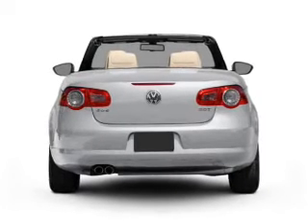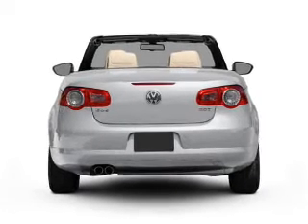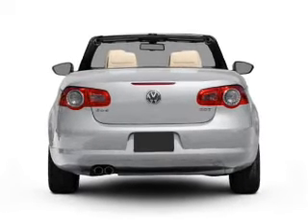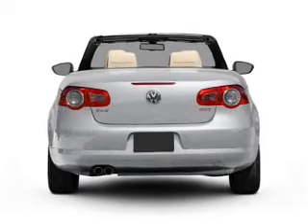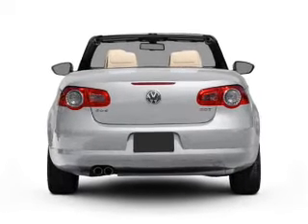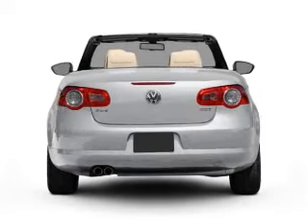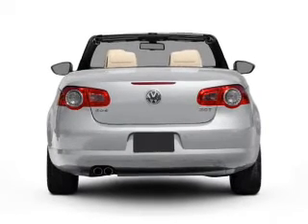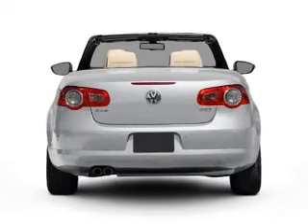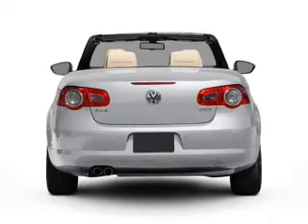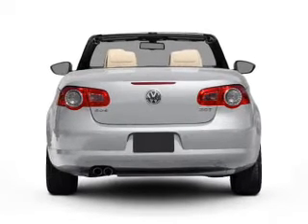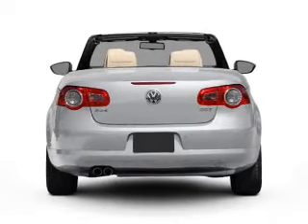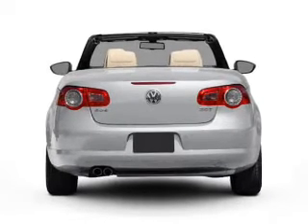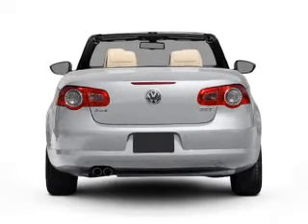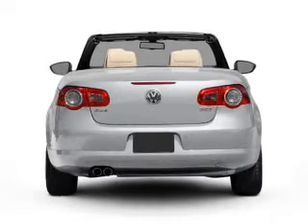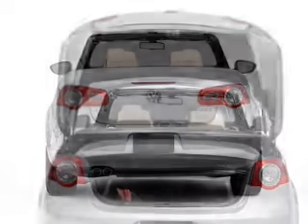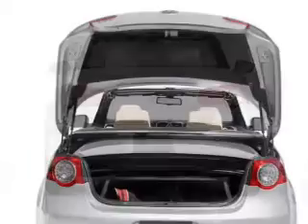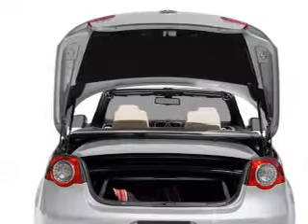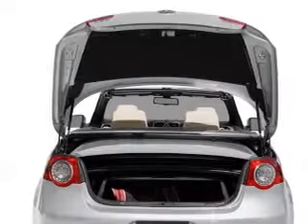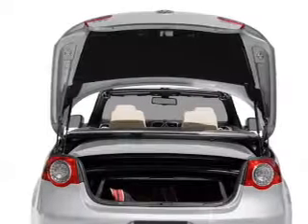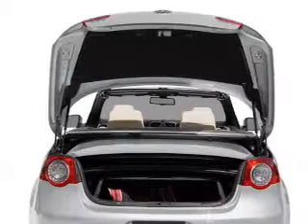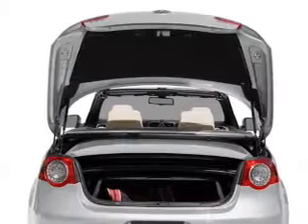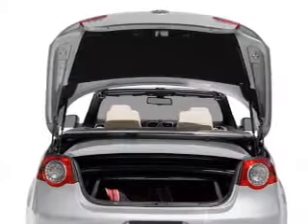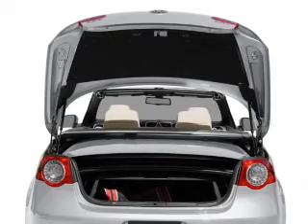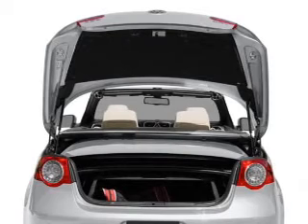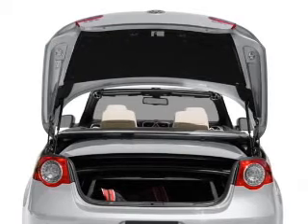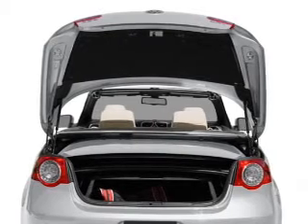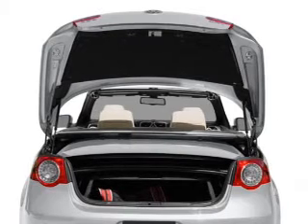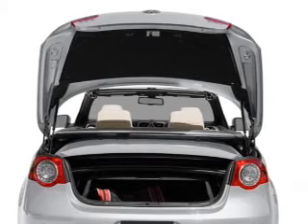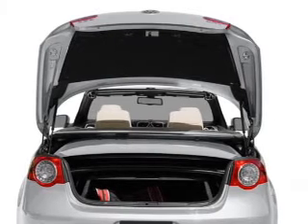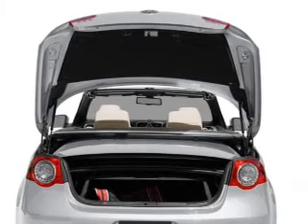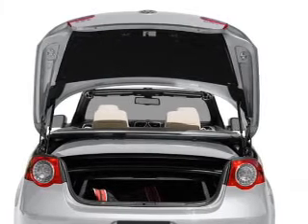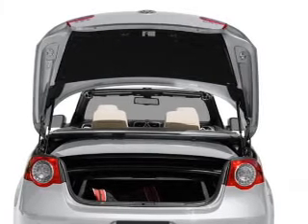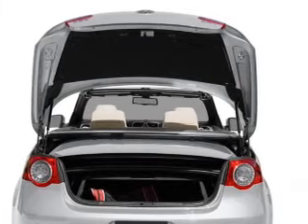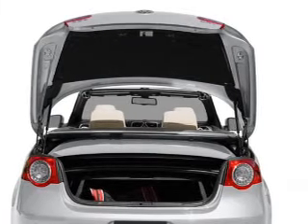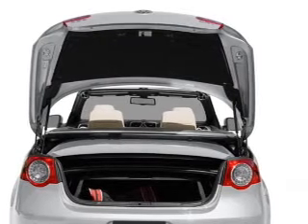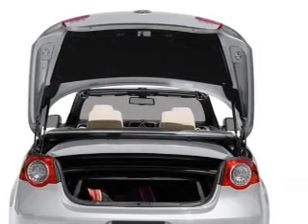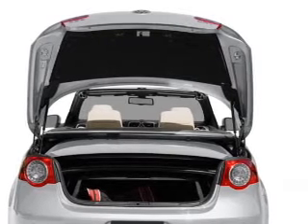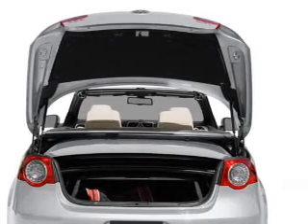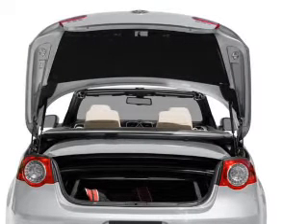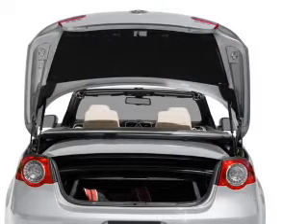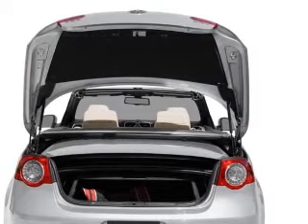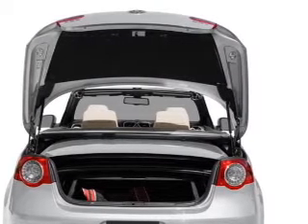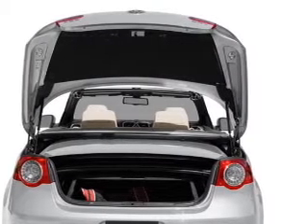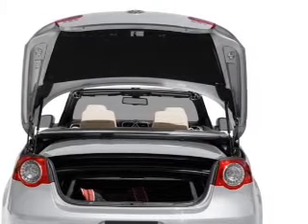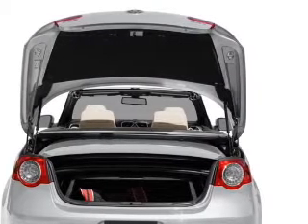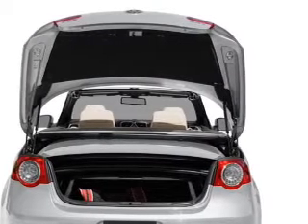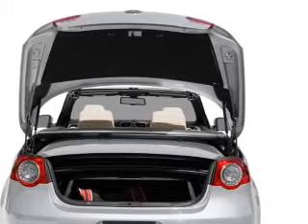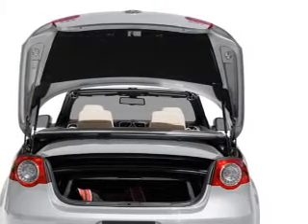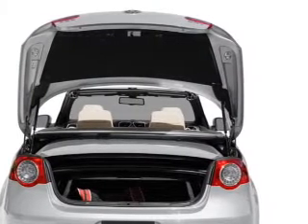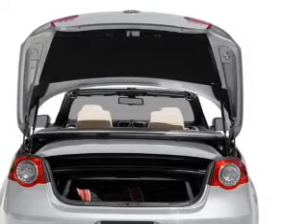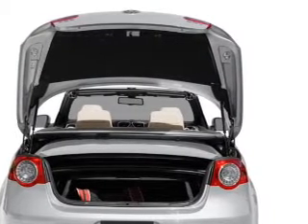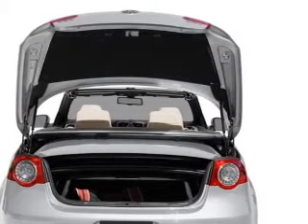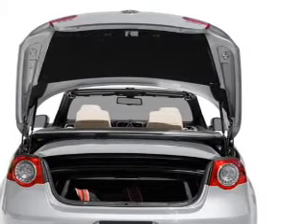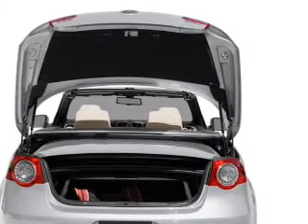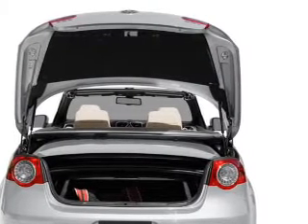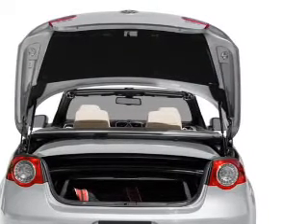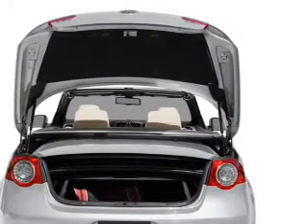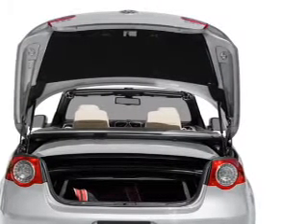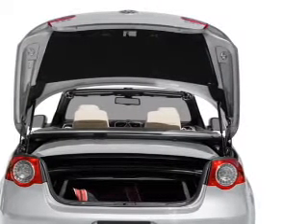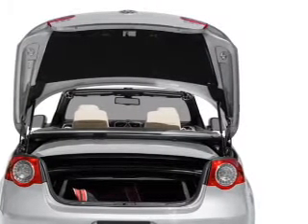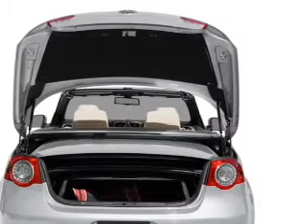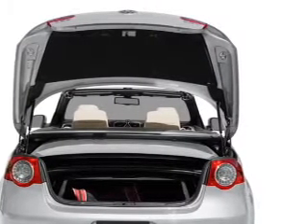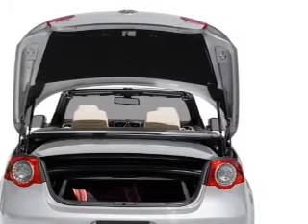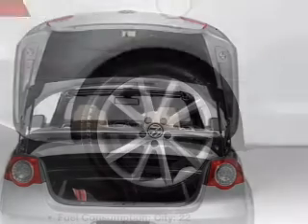Anti-lock brakes help you bring your vehicle to a safe stop. Heated seats comfort you on cold winter days. Let the sunshine in with a sunroof.